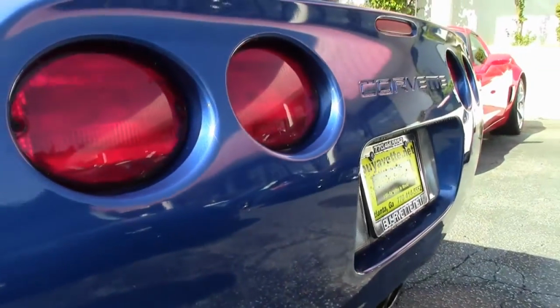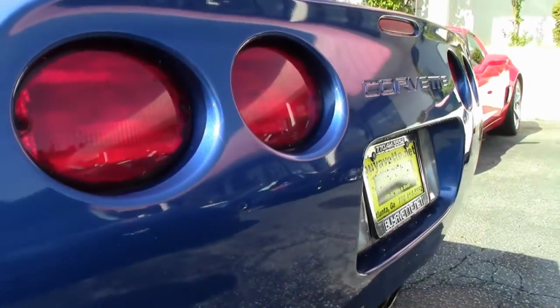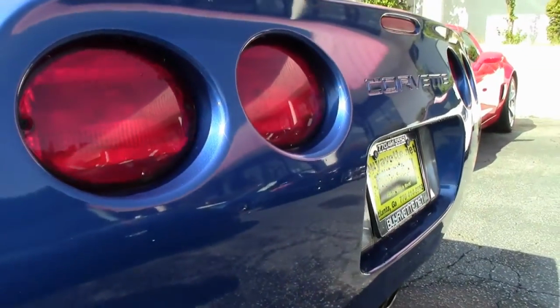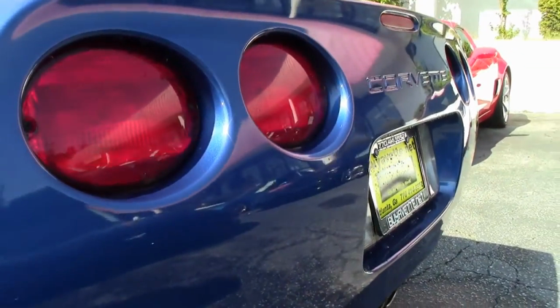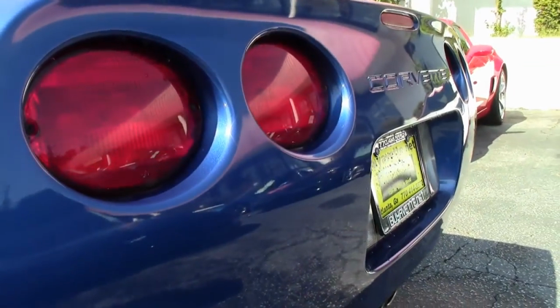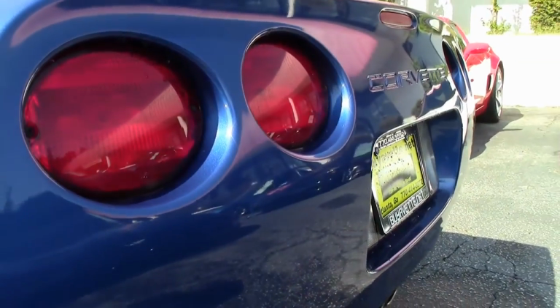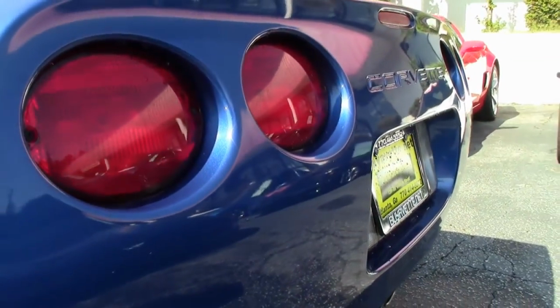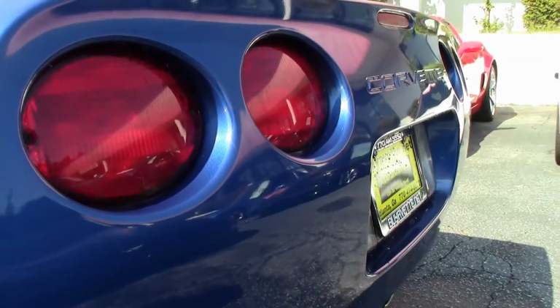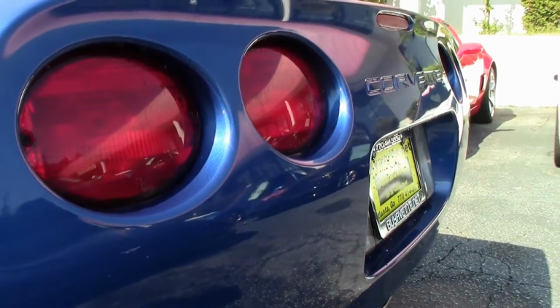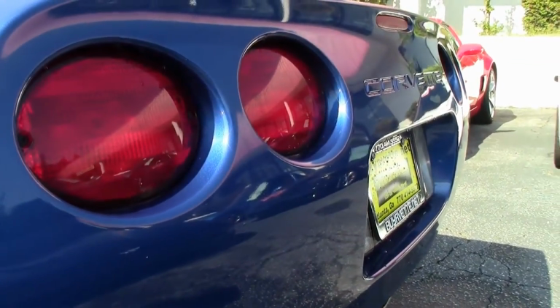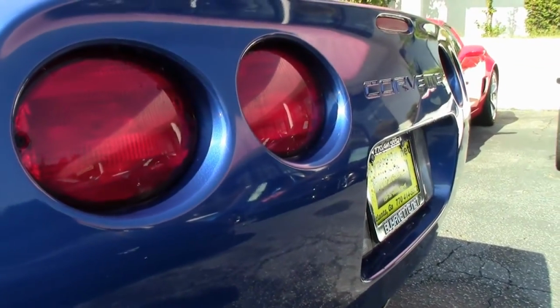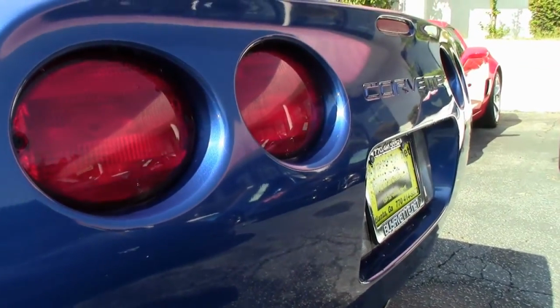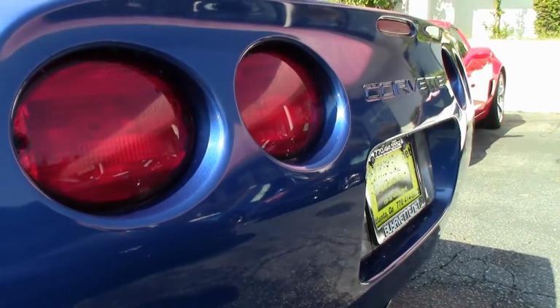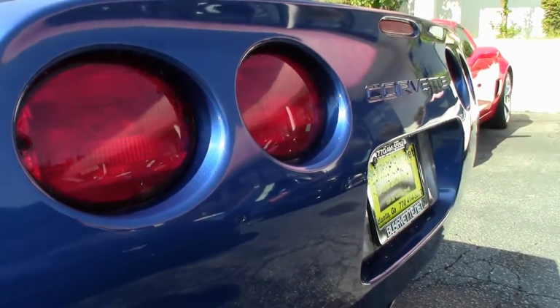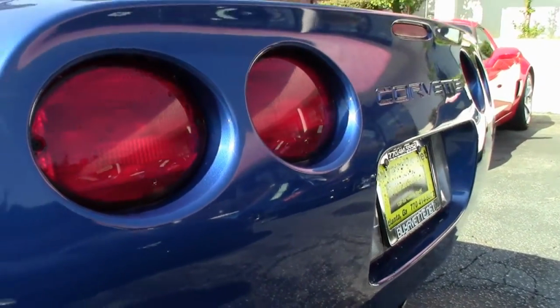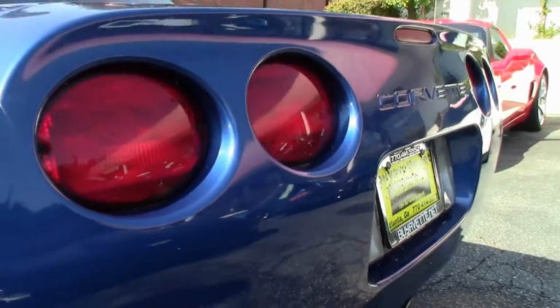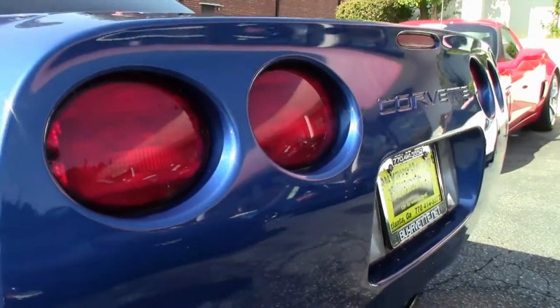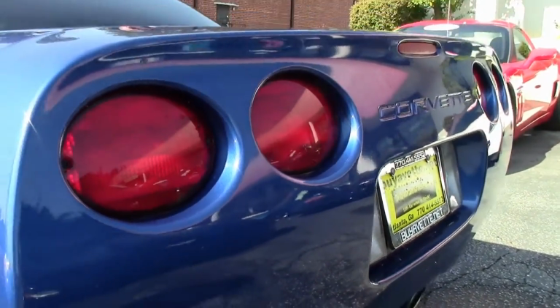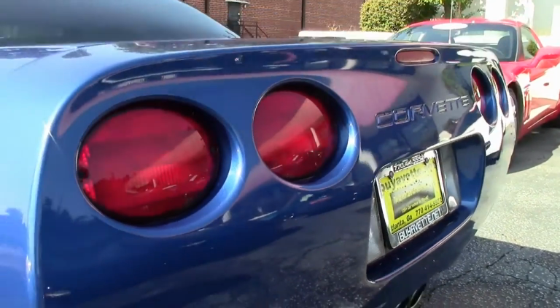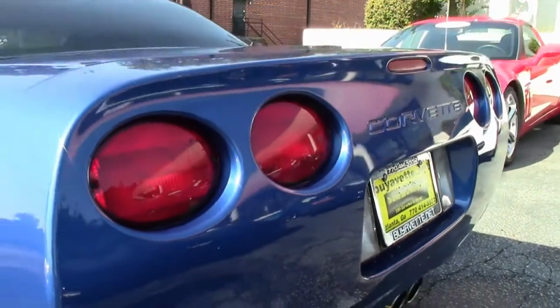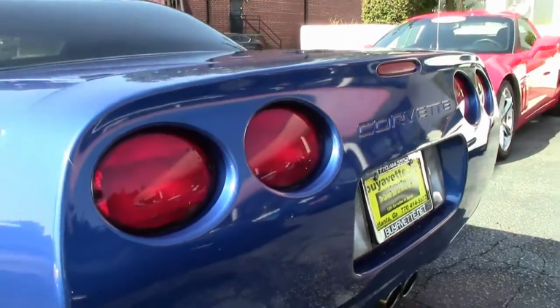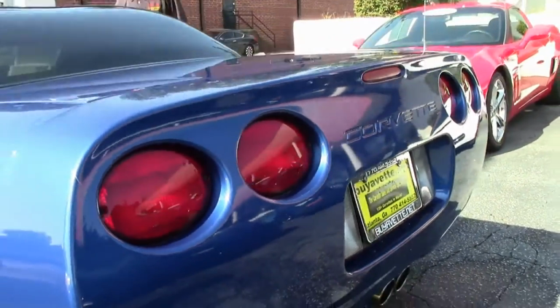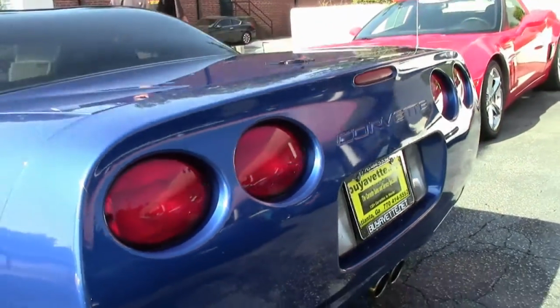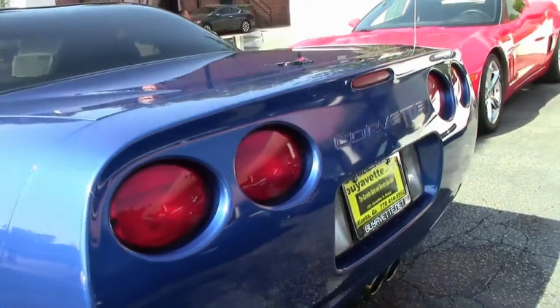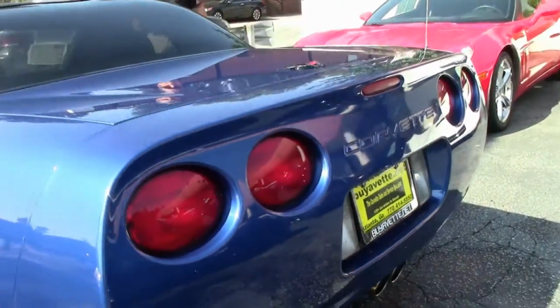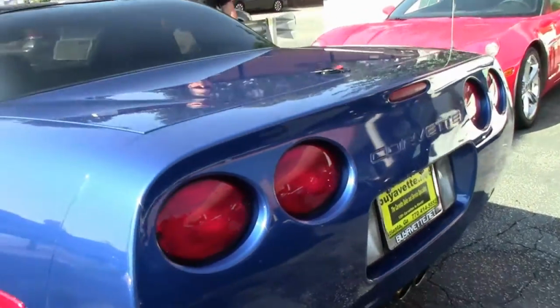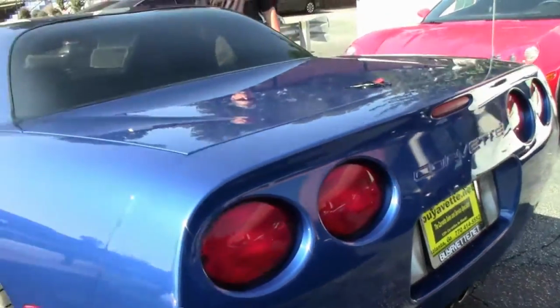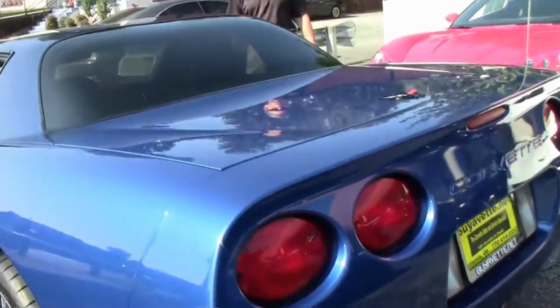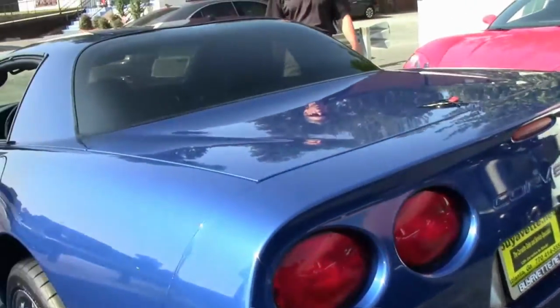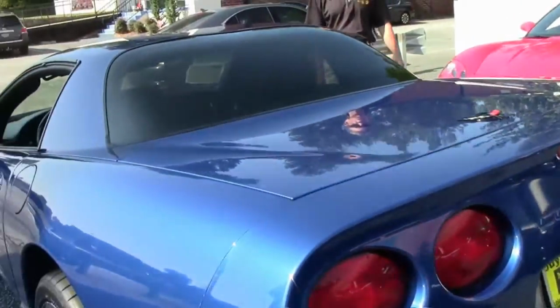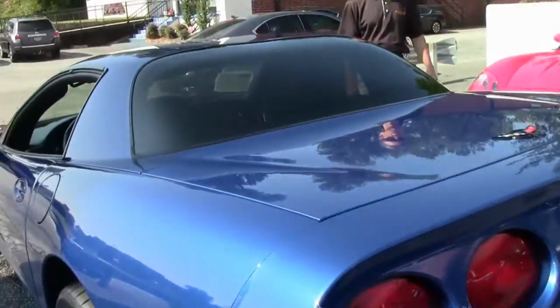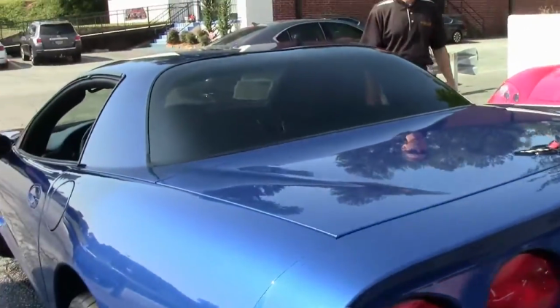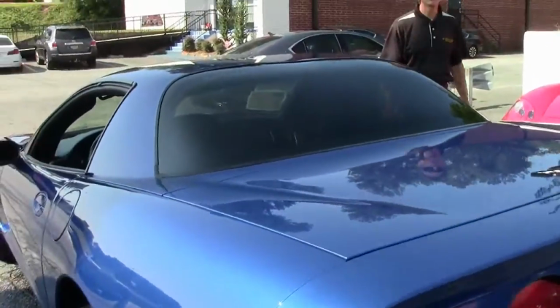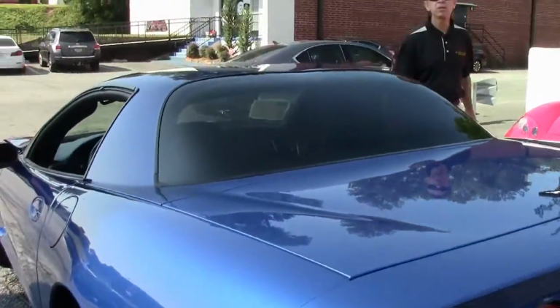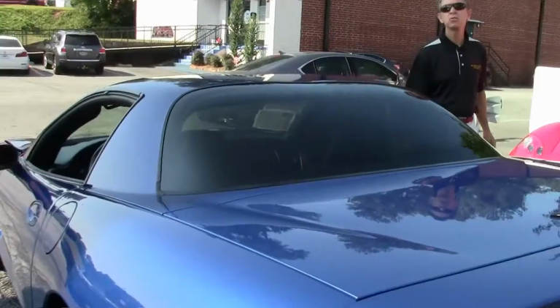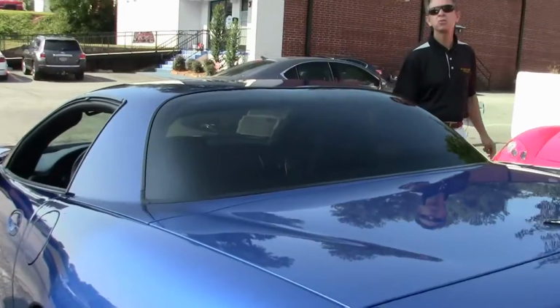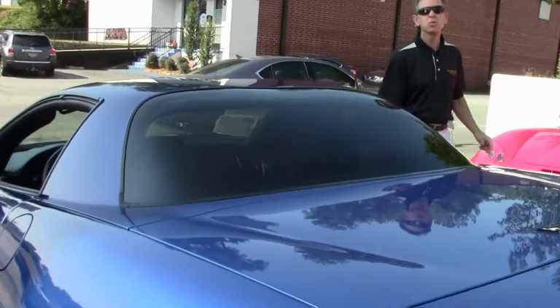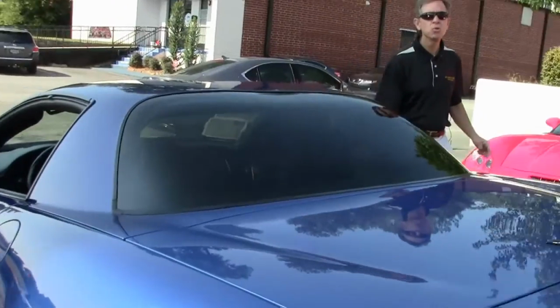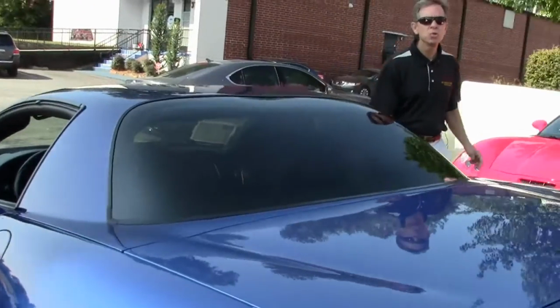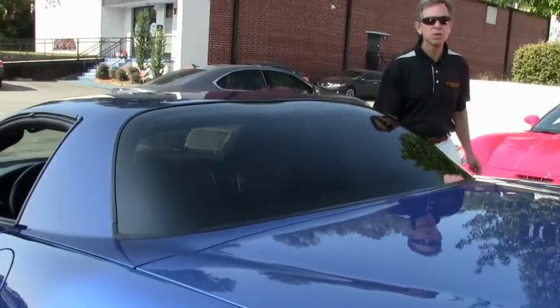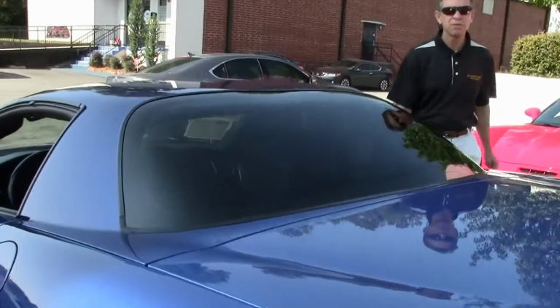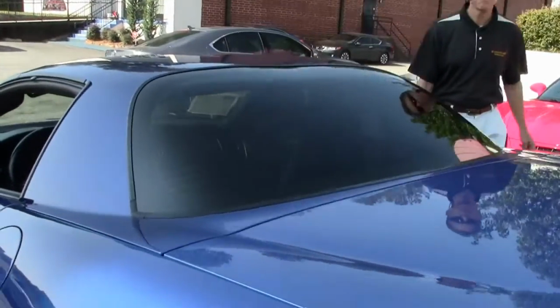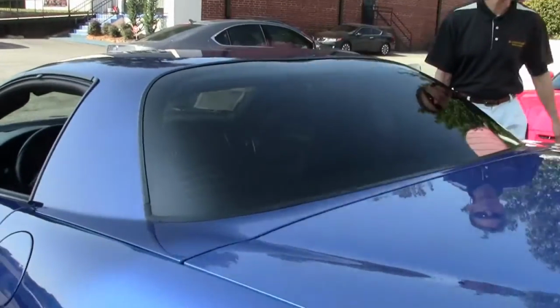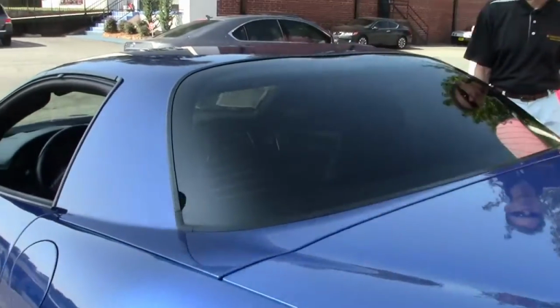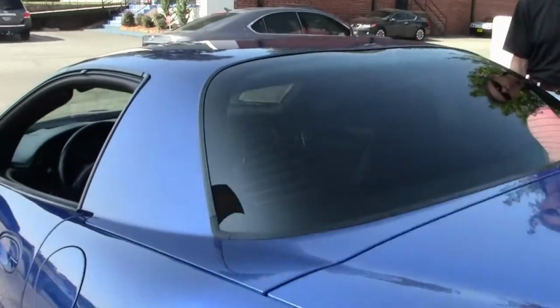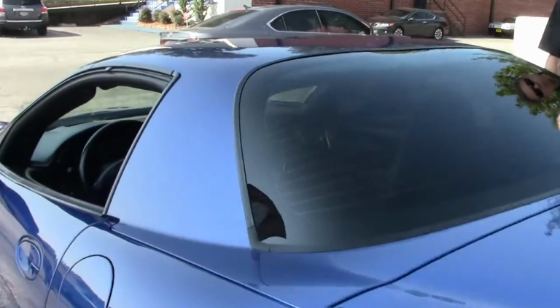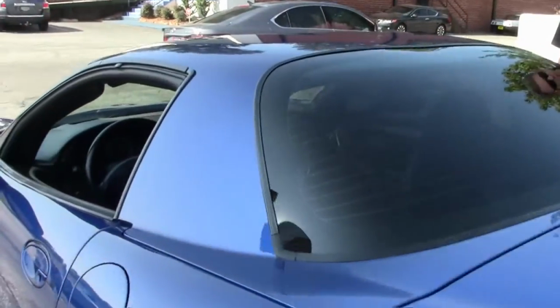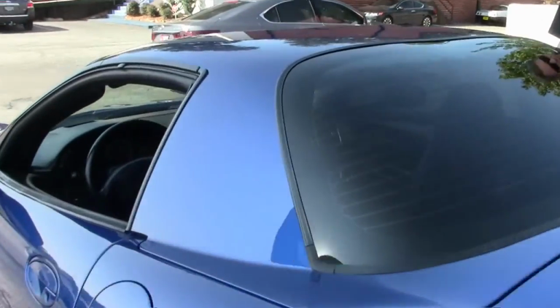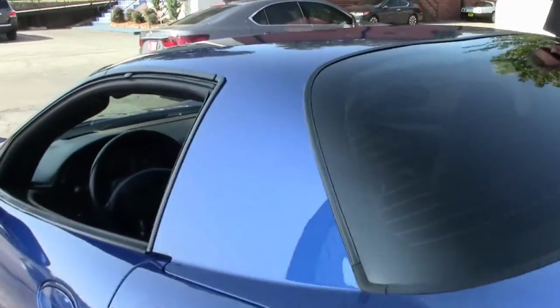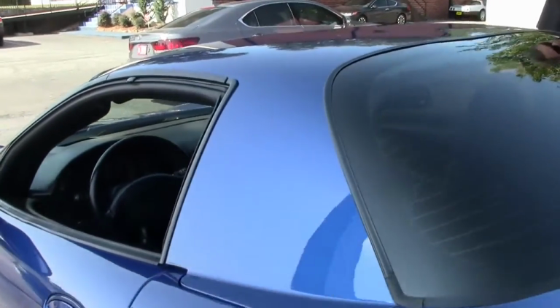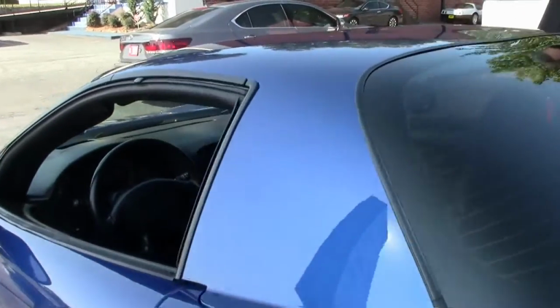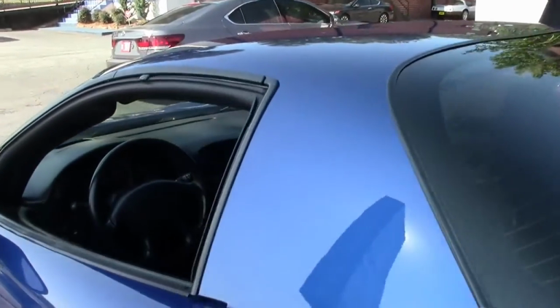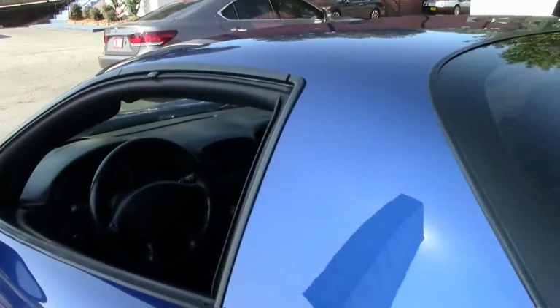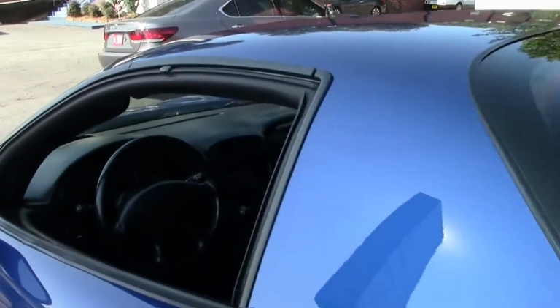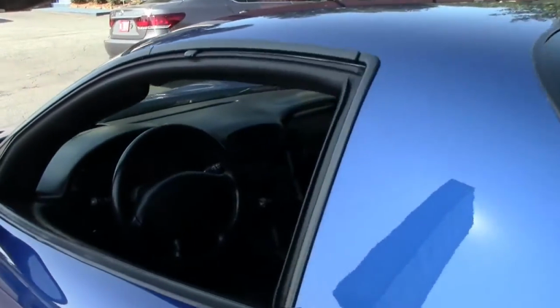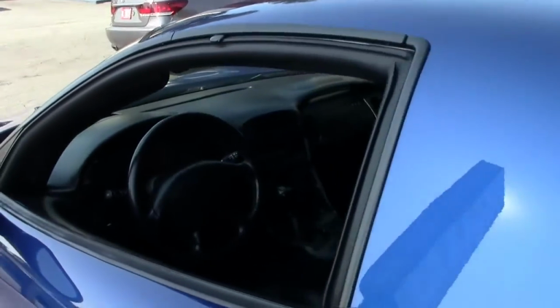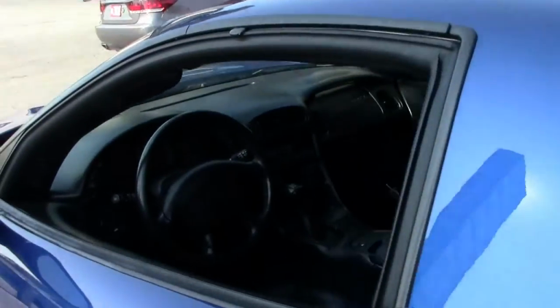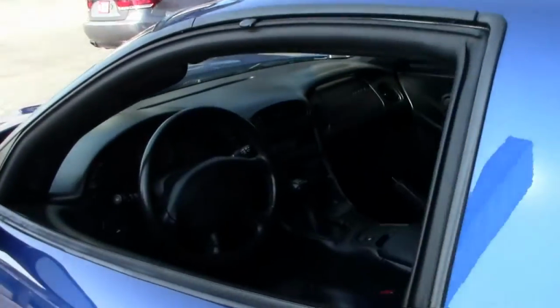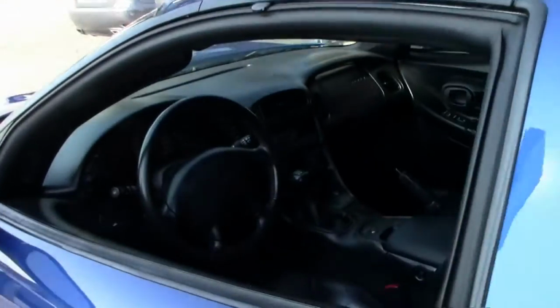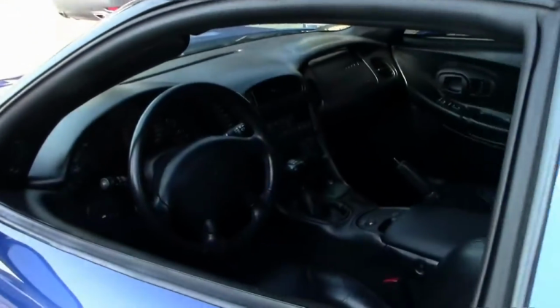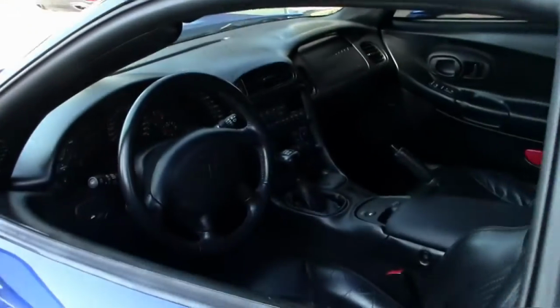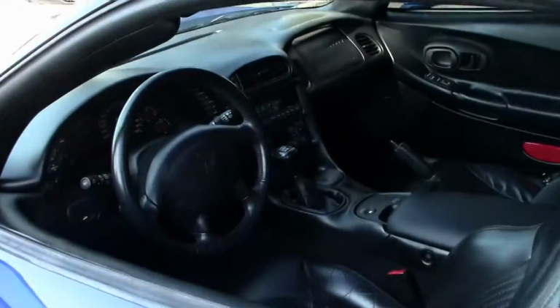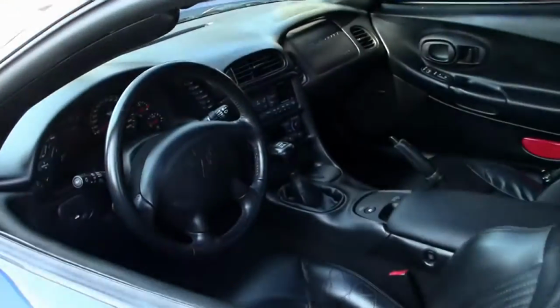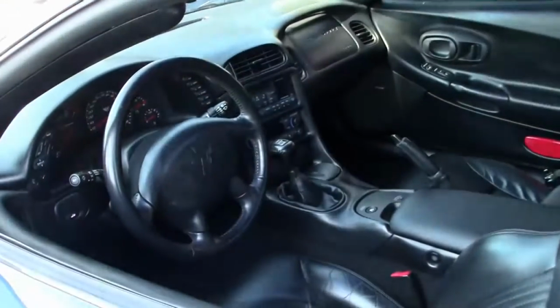Folks, we're Buy-A-Vette in Atlanta. These cars come with a two-year free warranty, good anywhere in America.